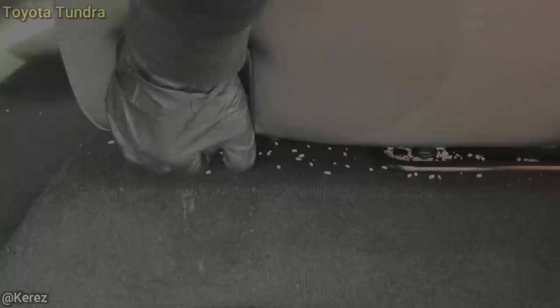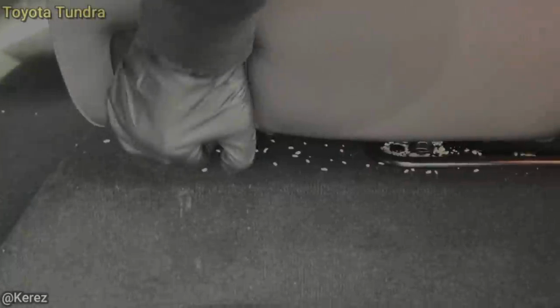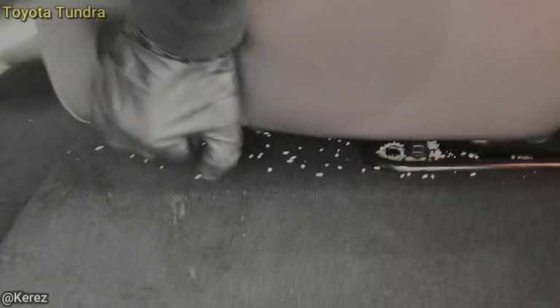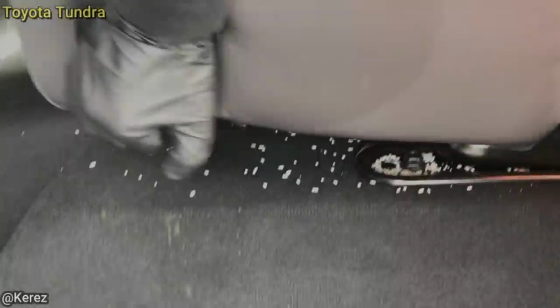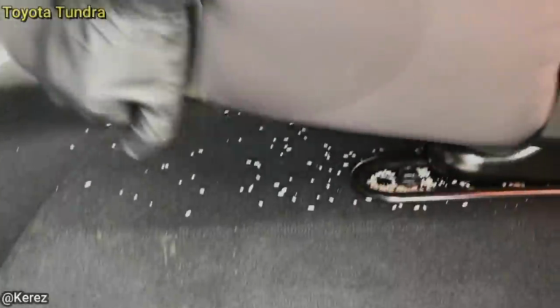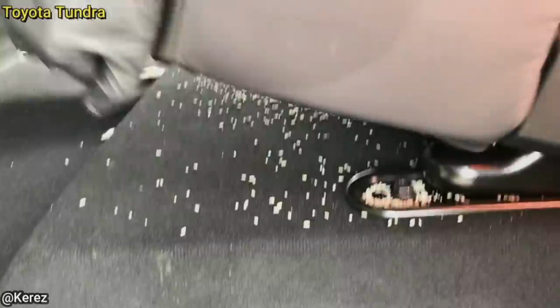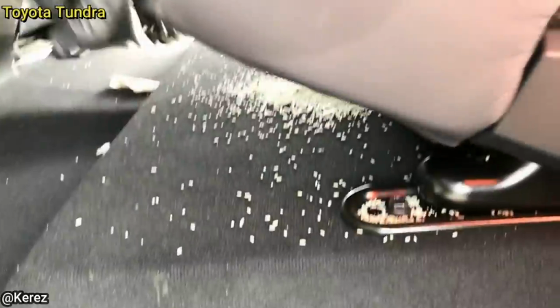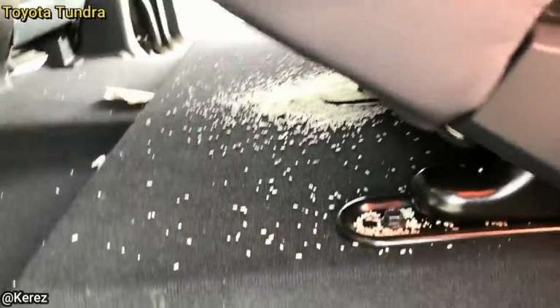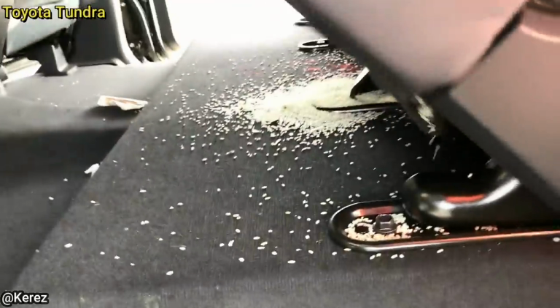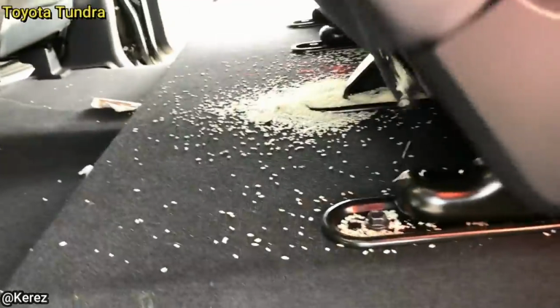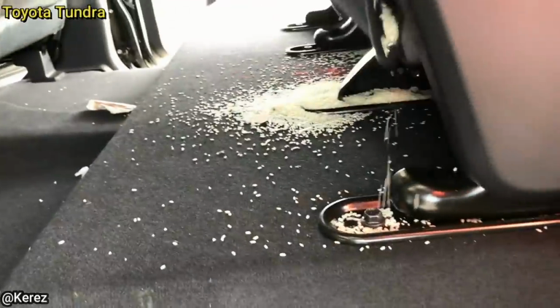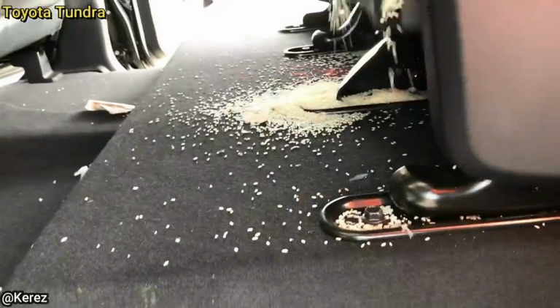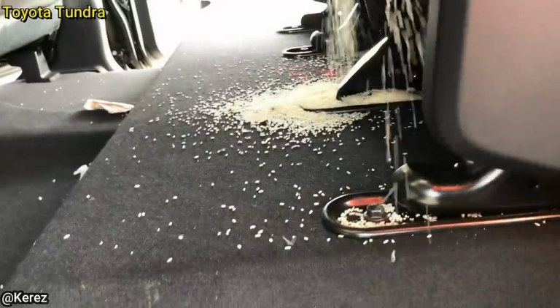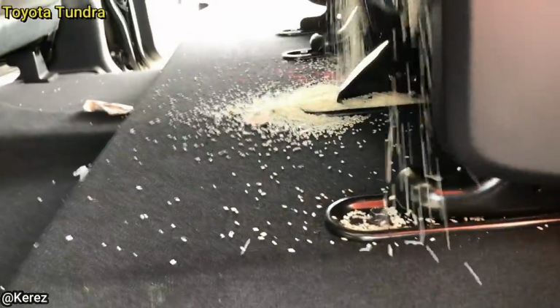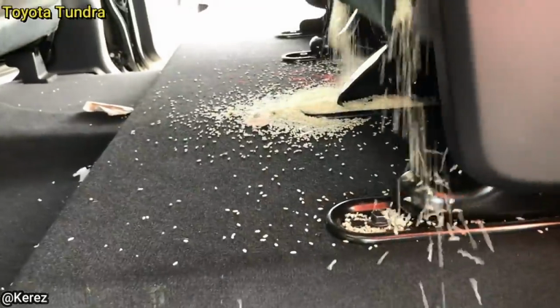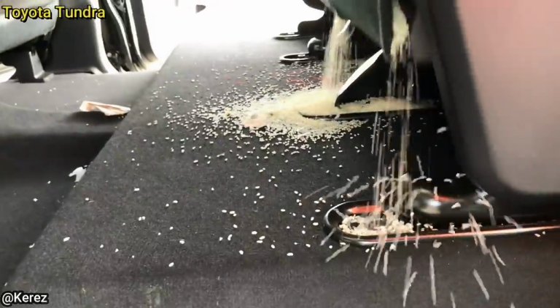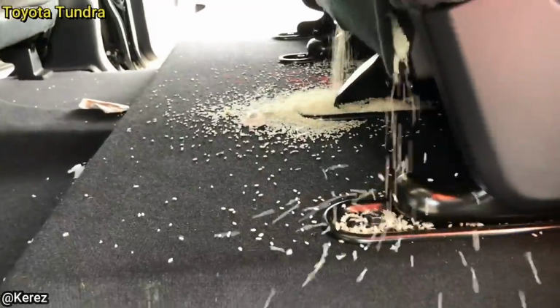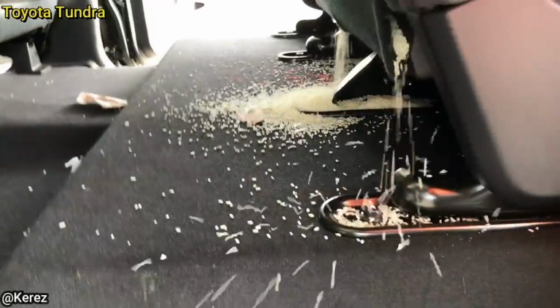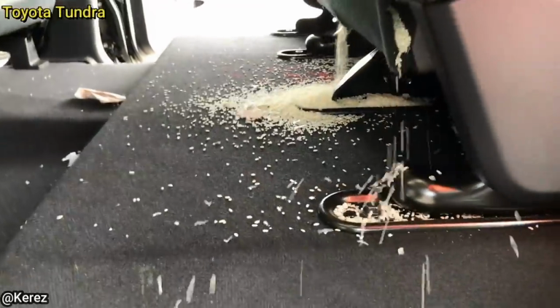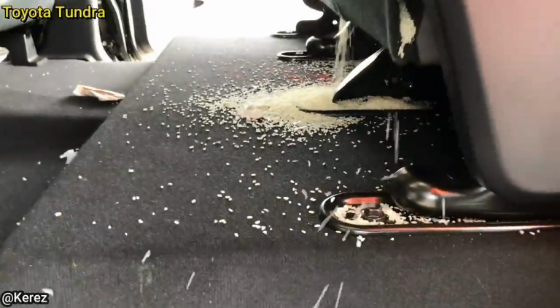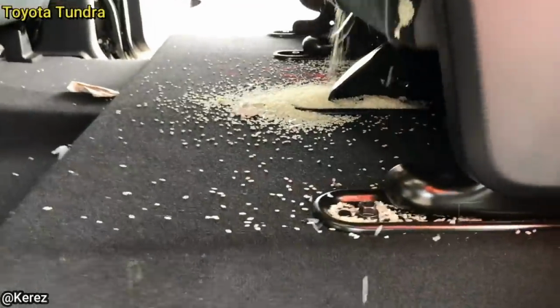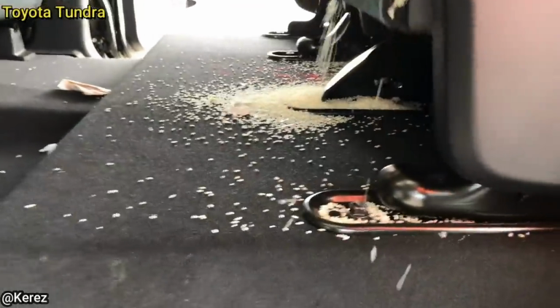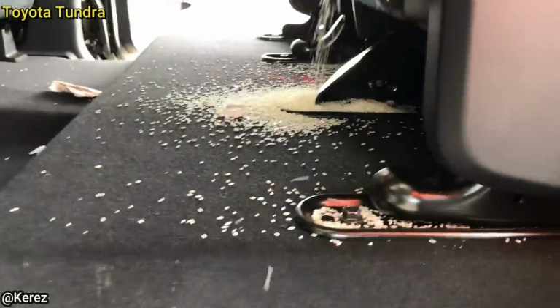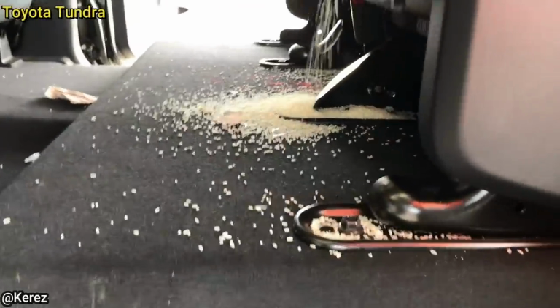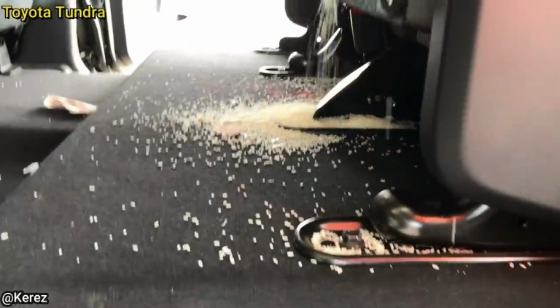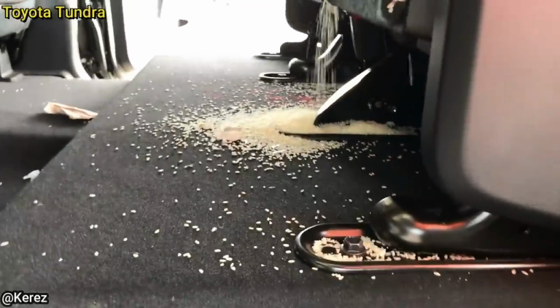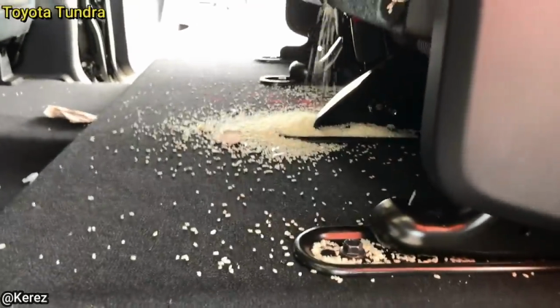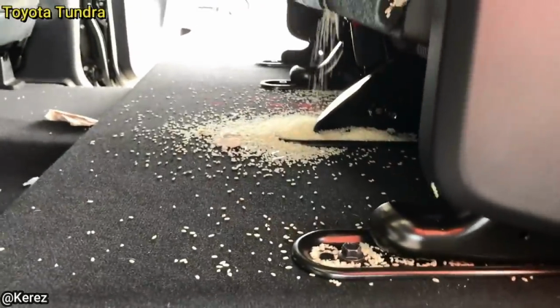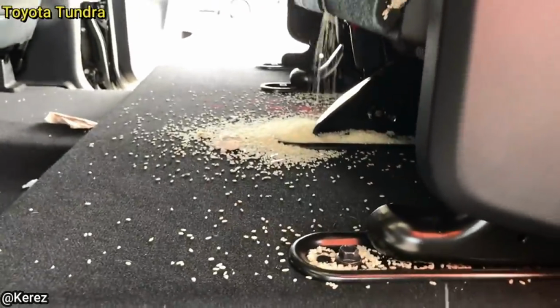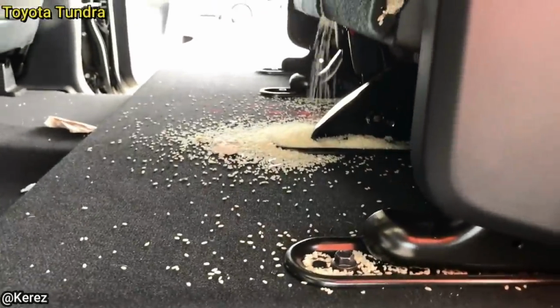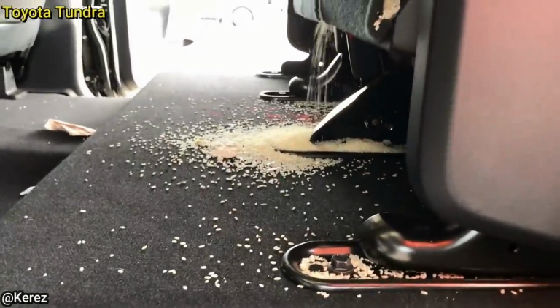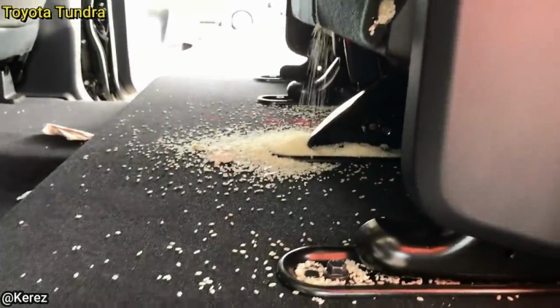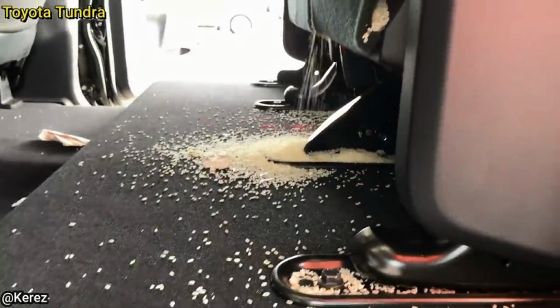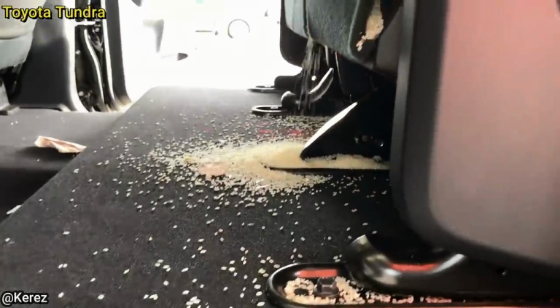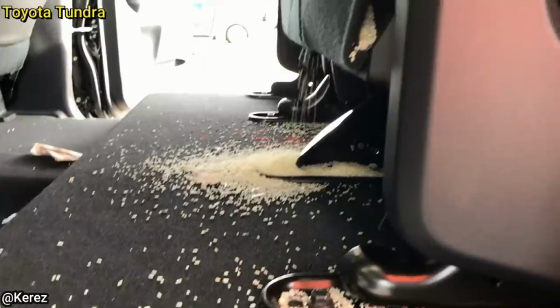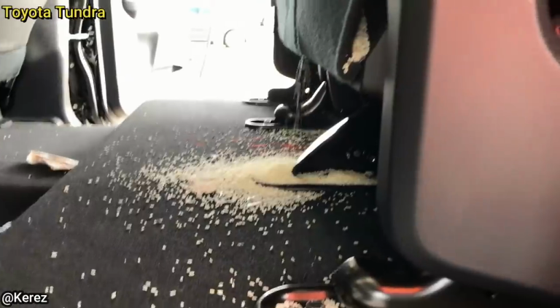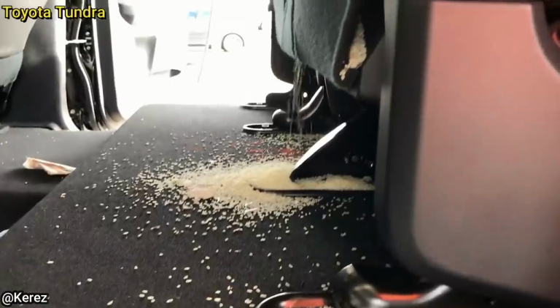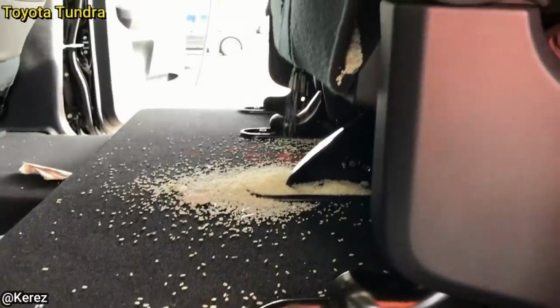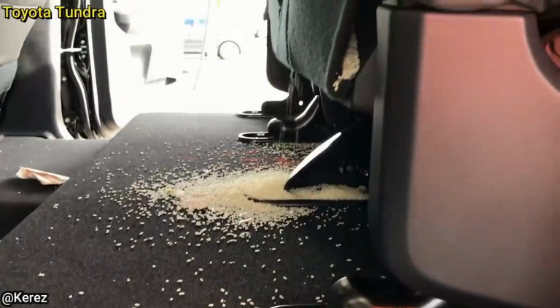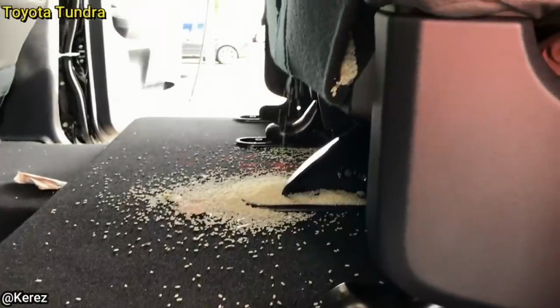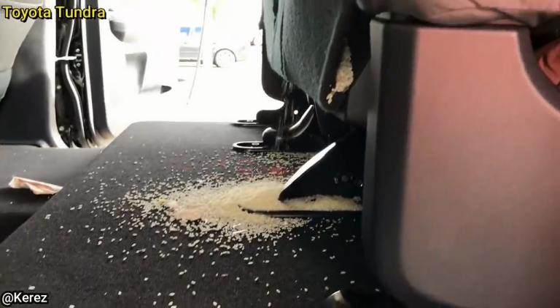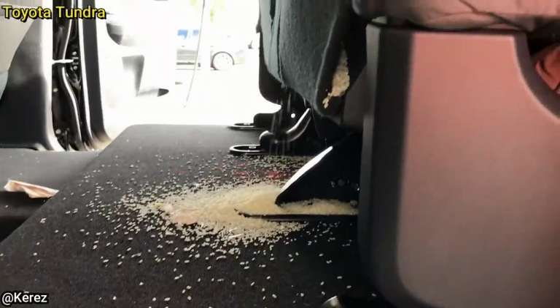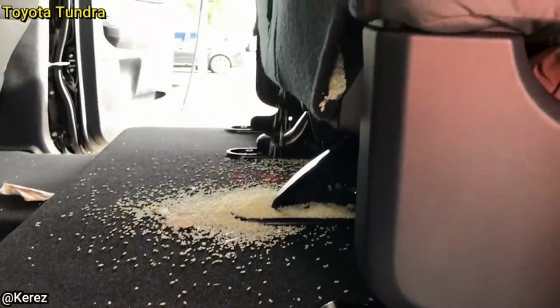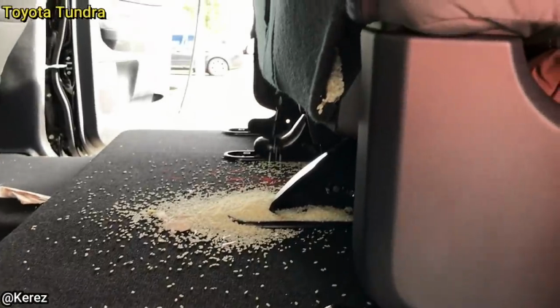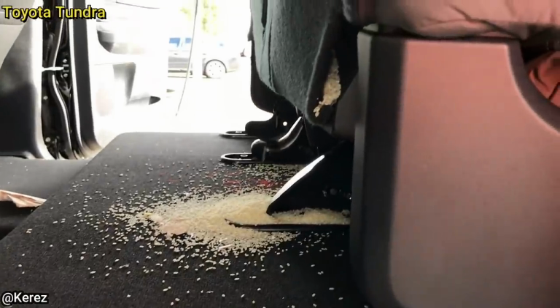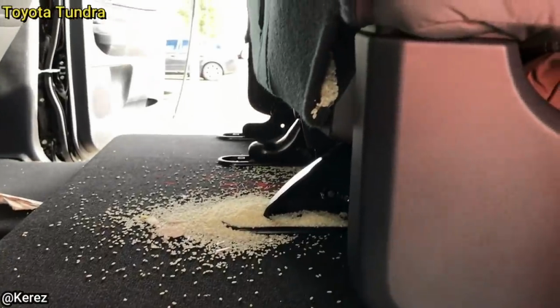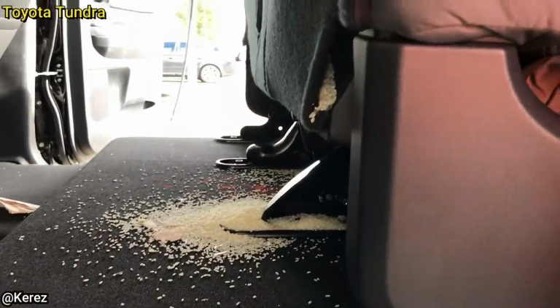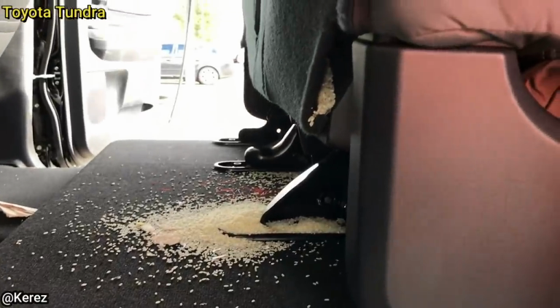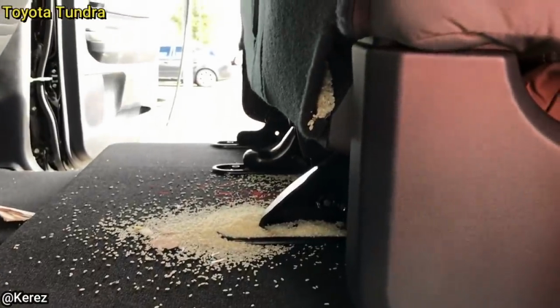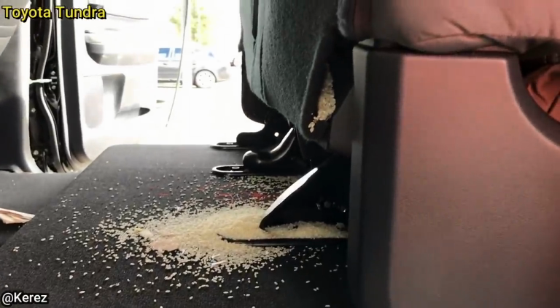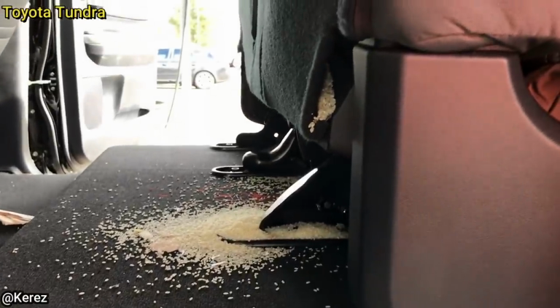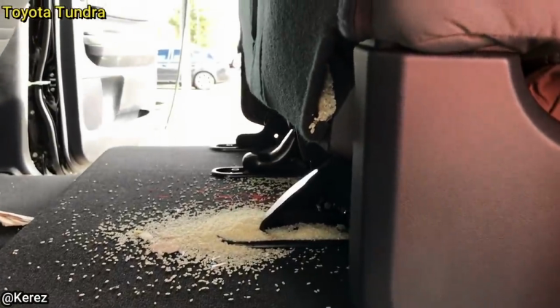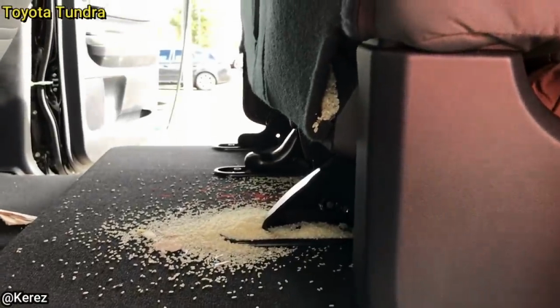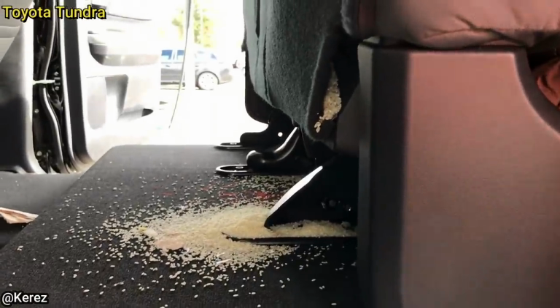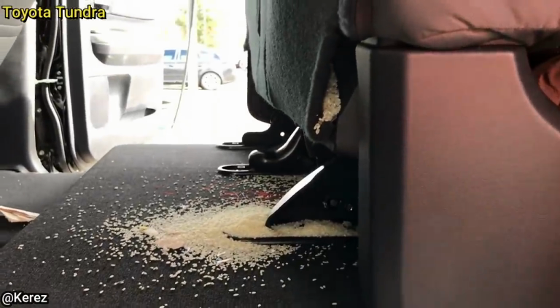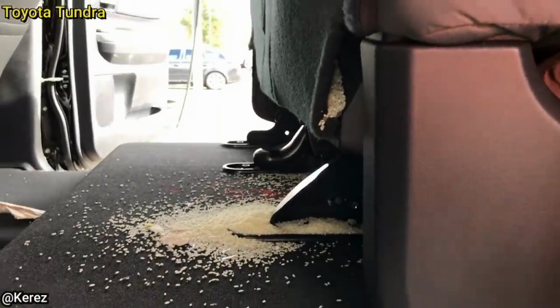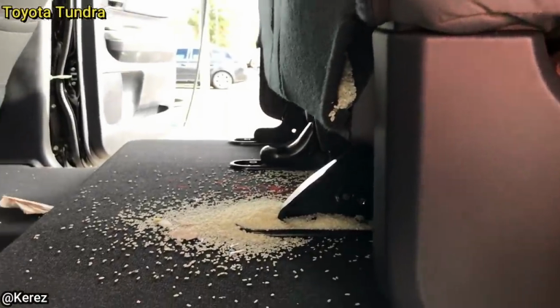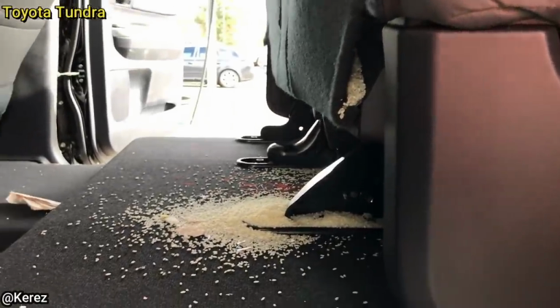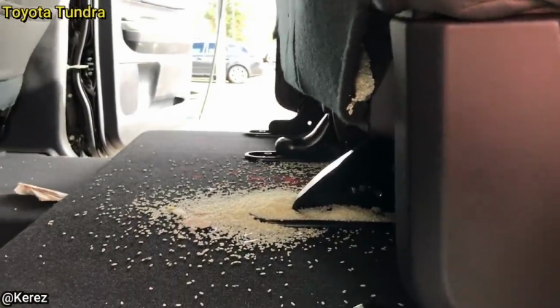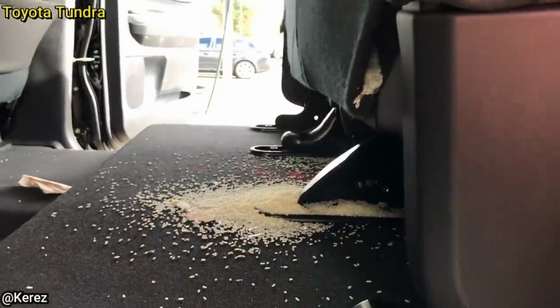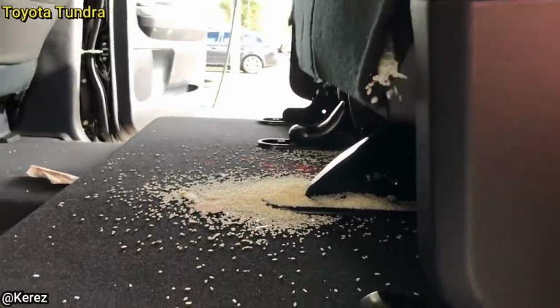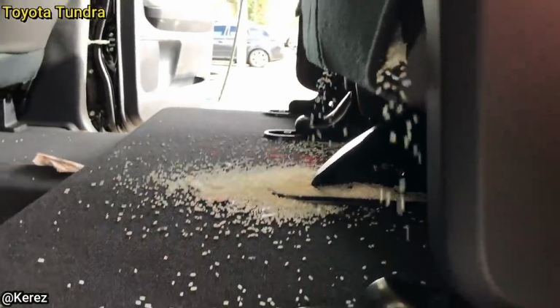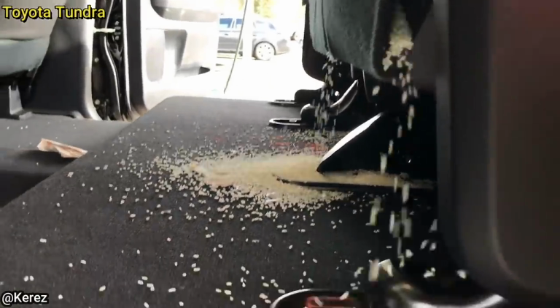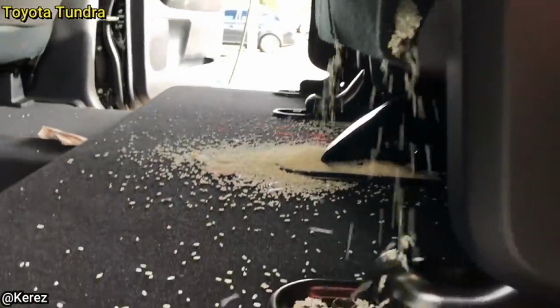Well, I guess you could say this vehicle is riced out. The customer mentioned they have no clue how the rice got there, and there's no sign of mice.